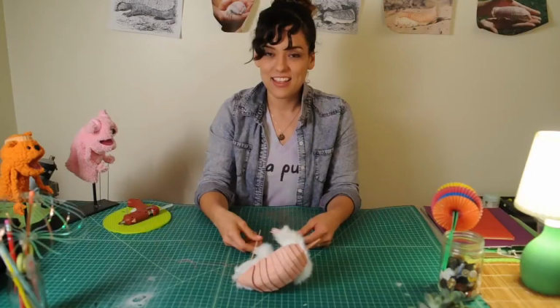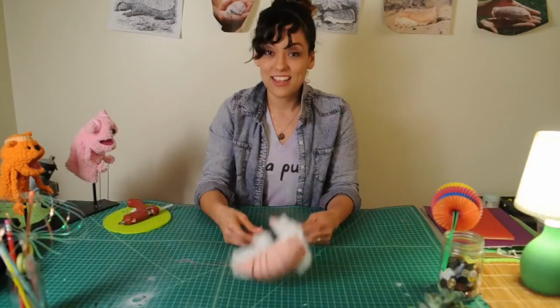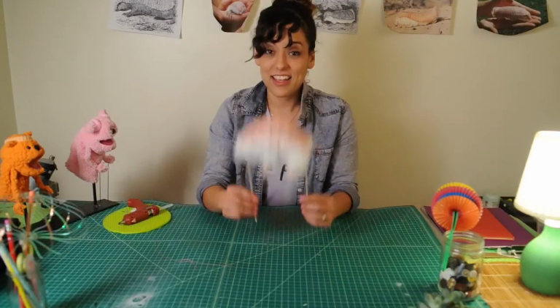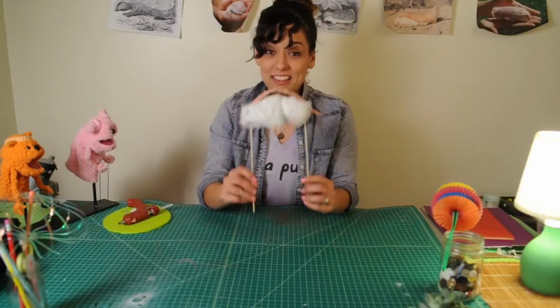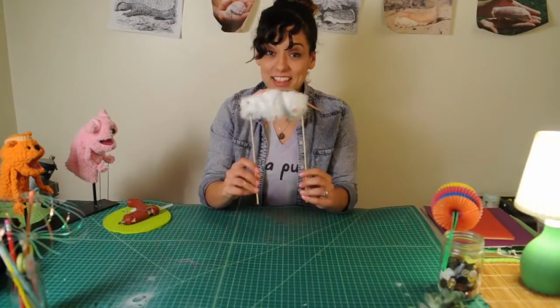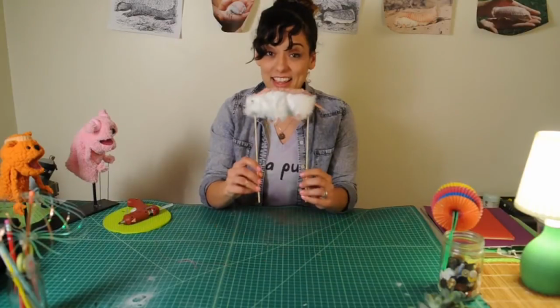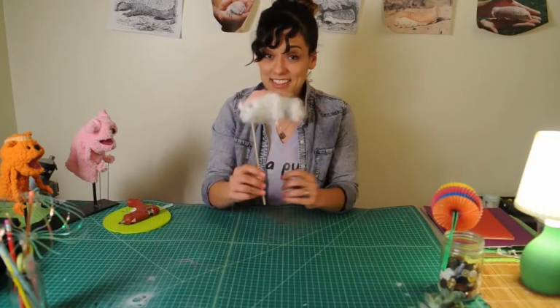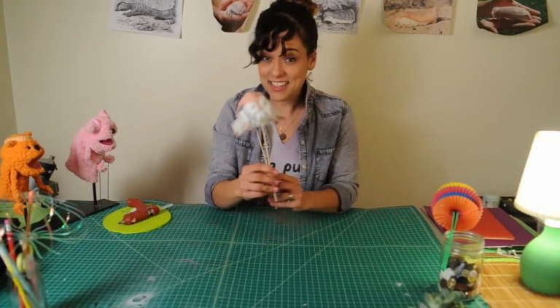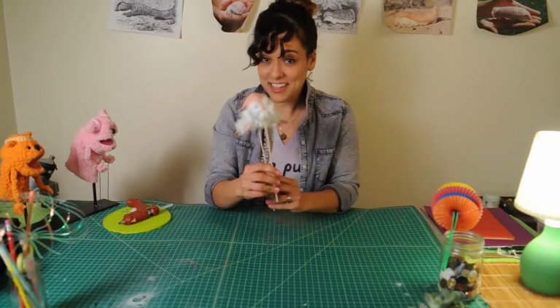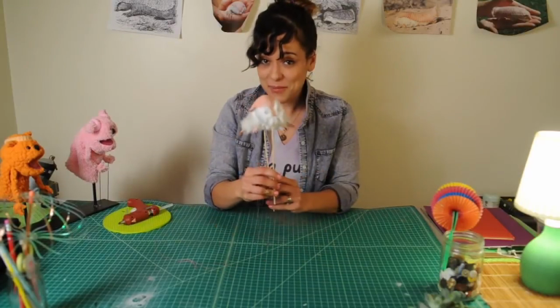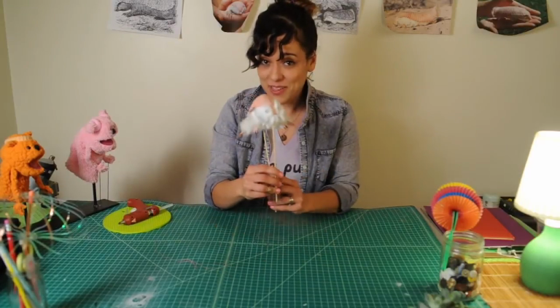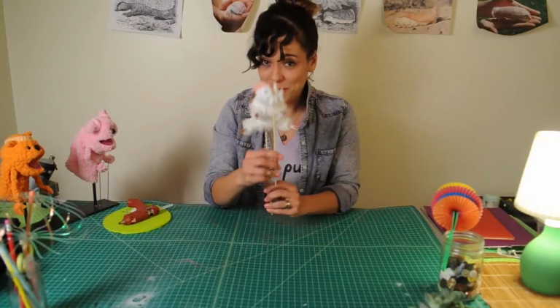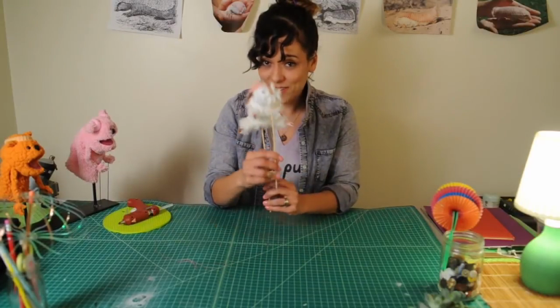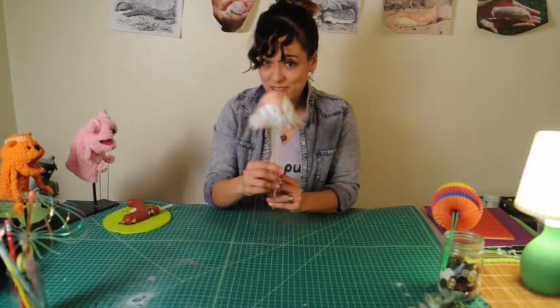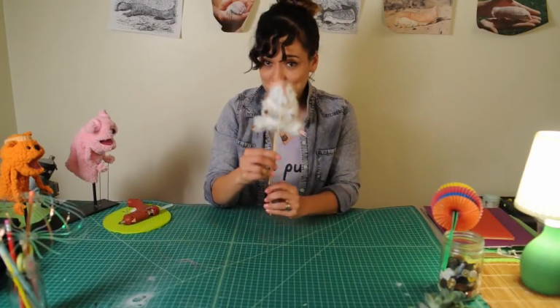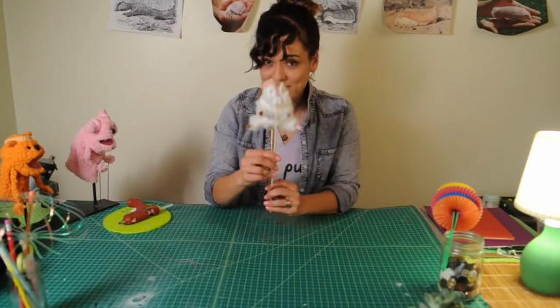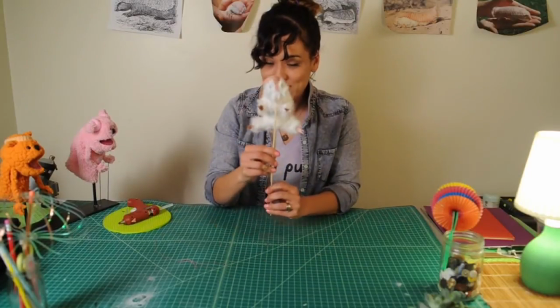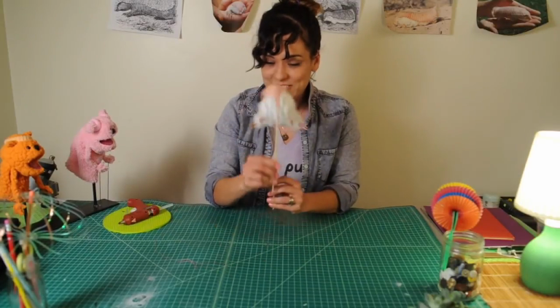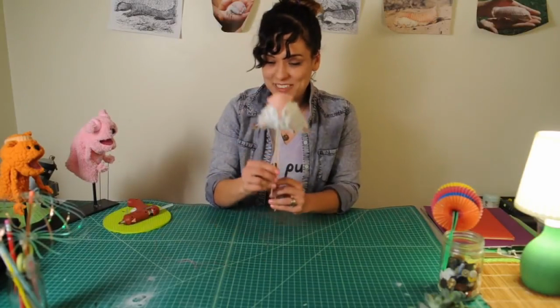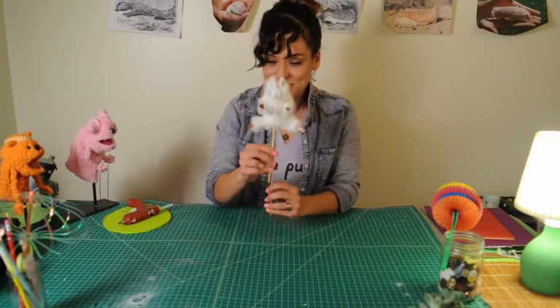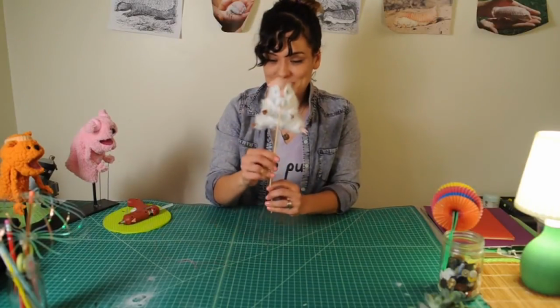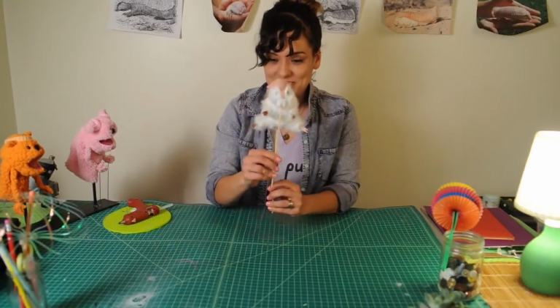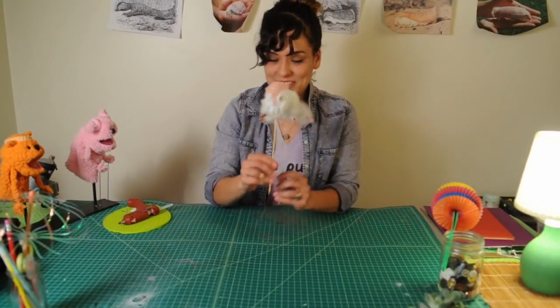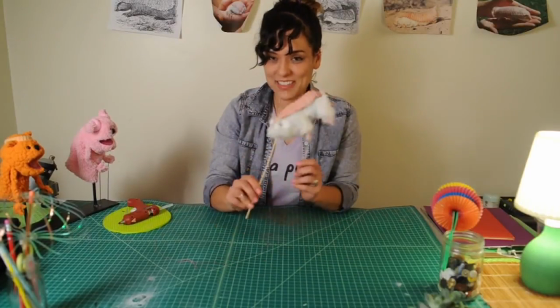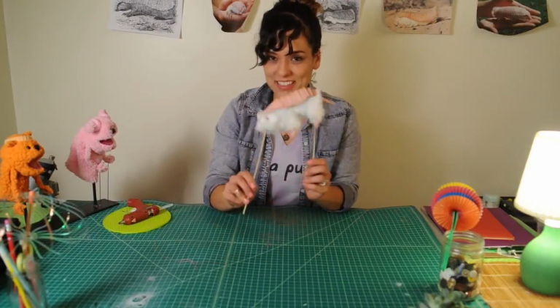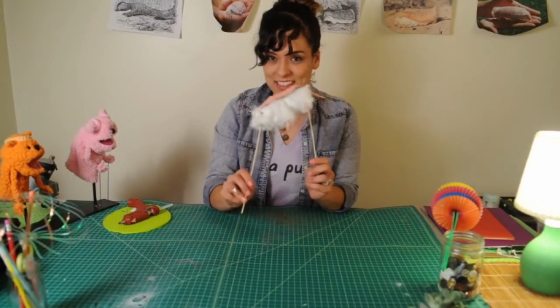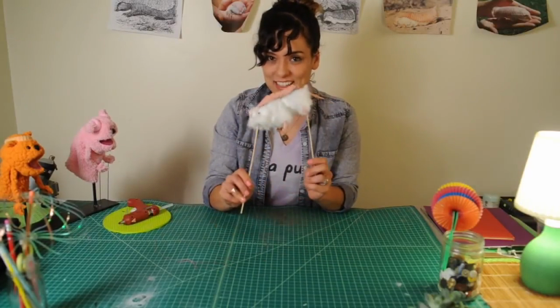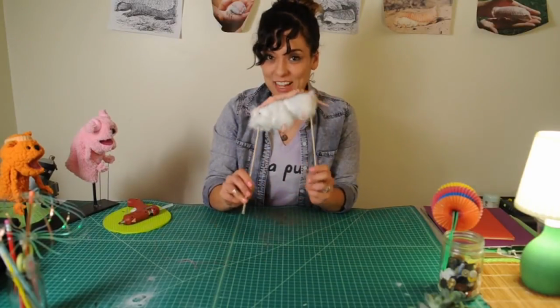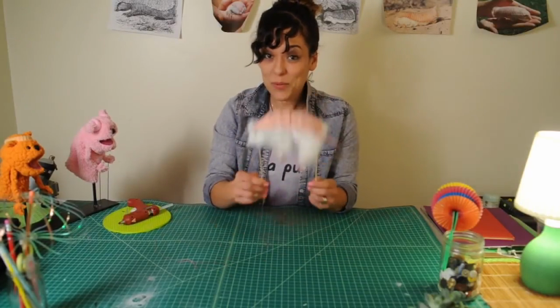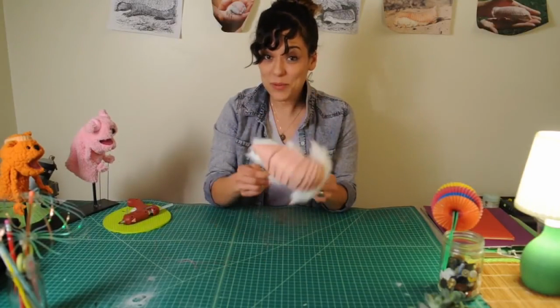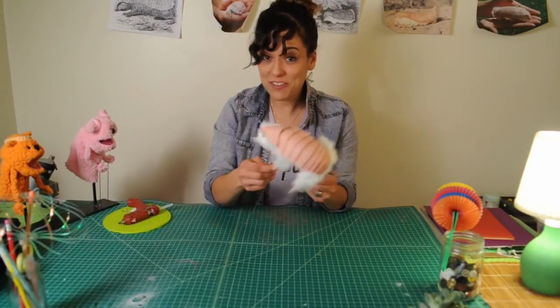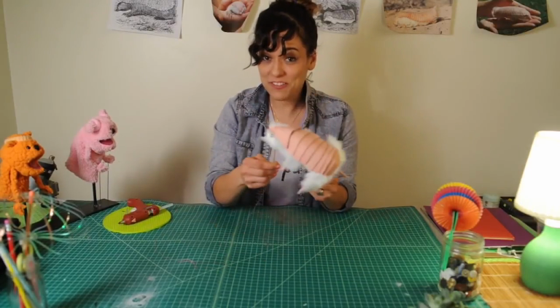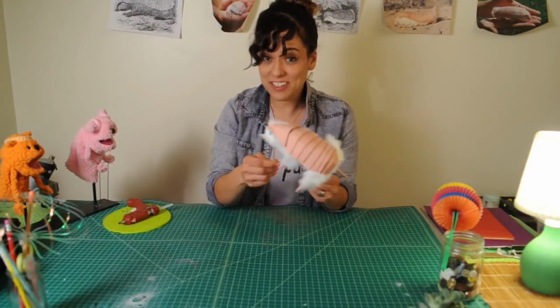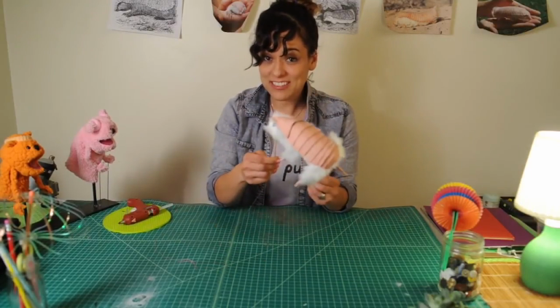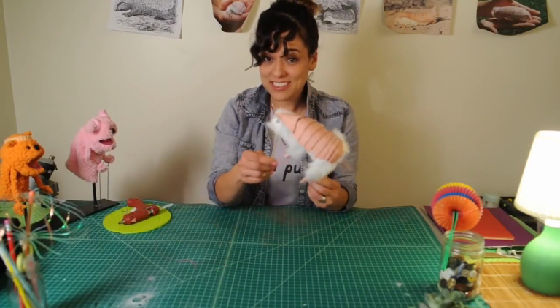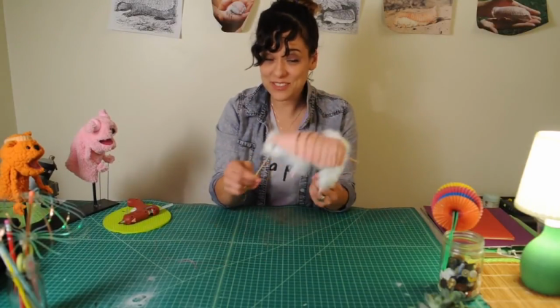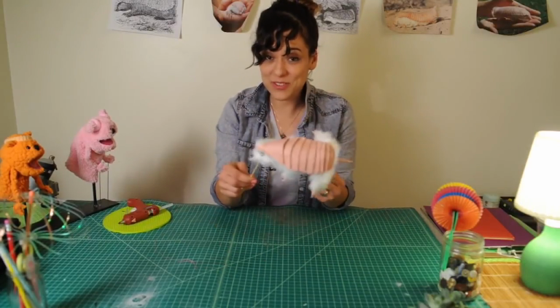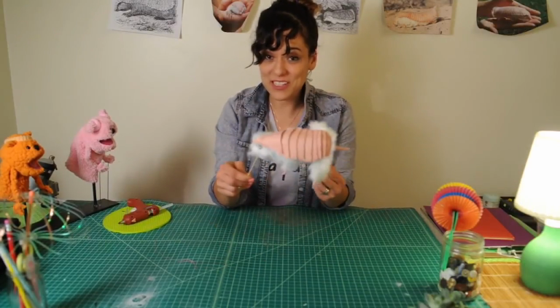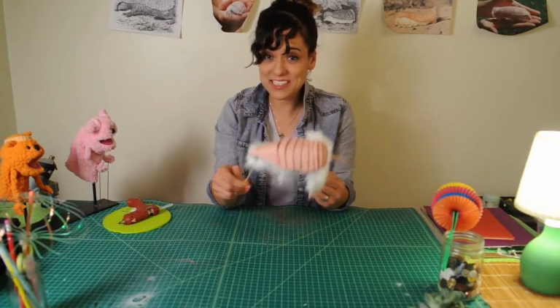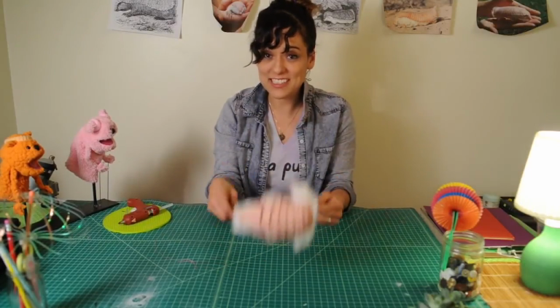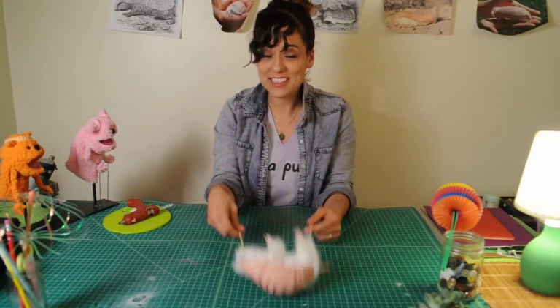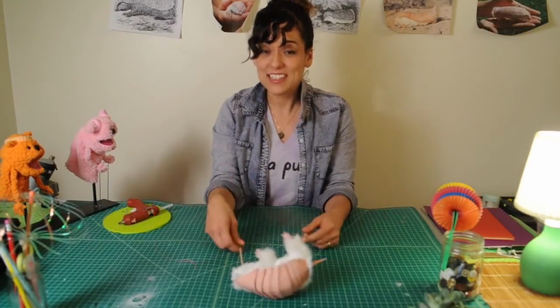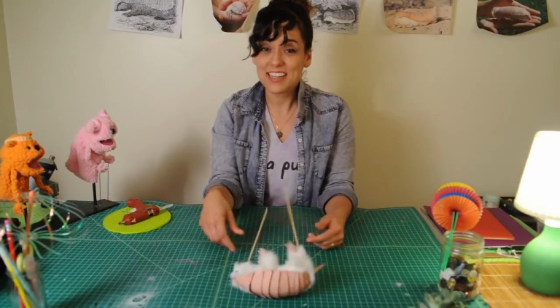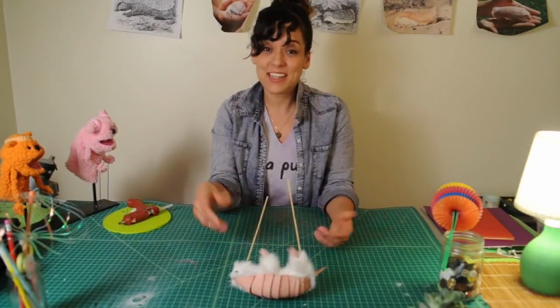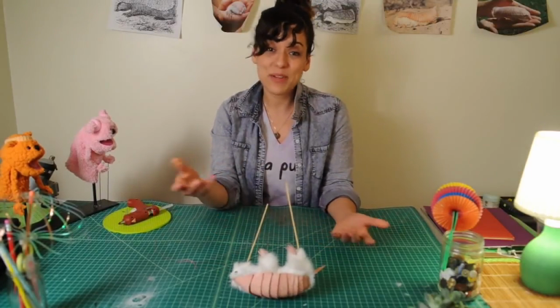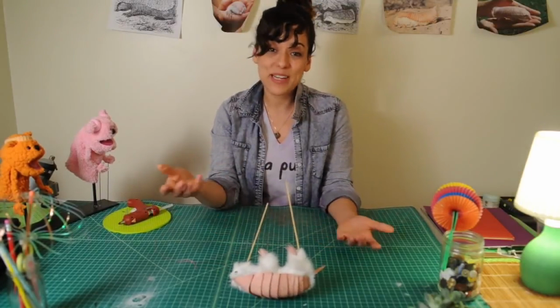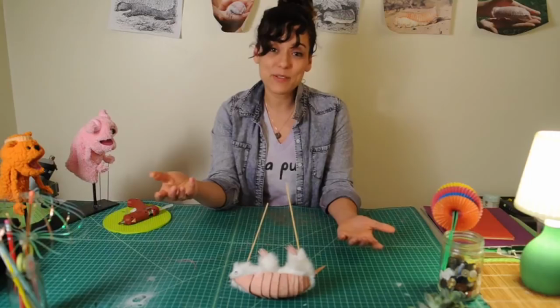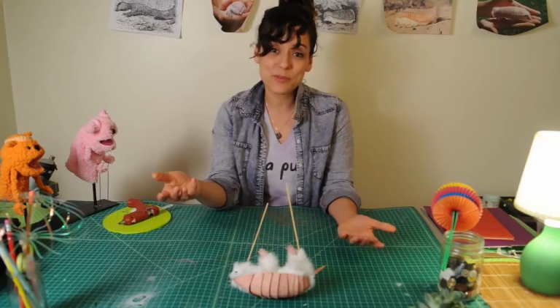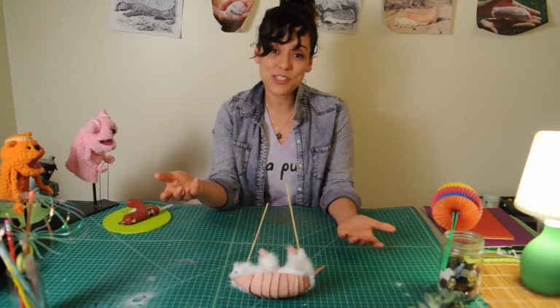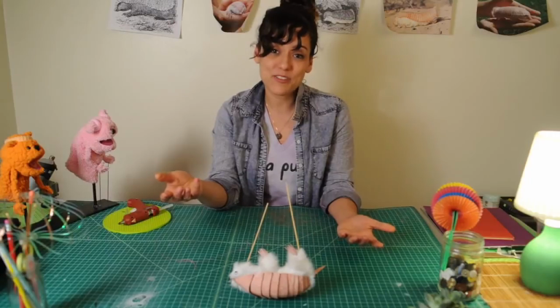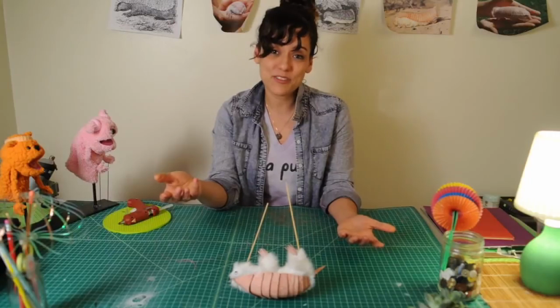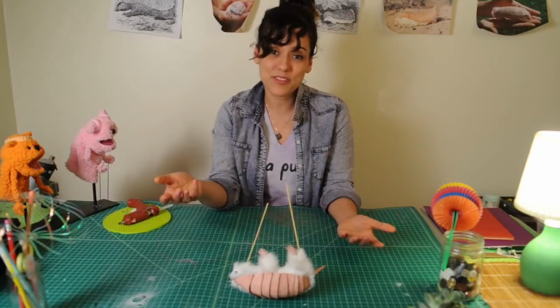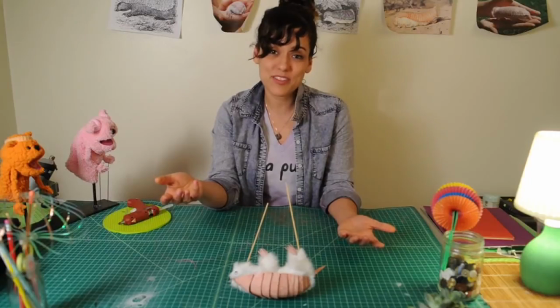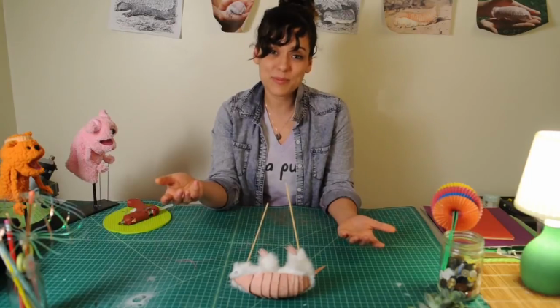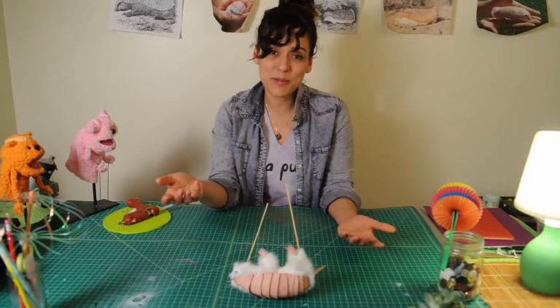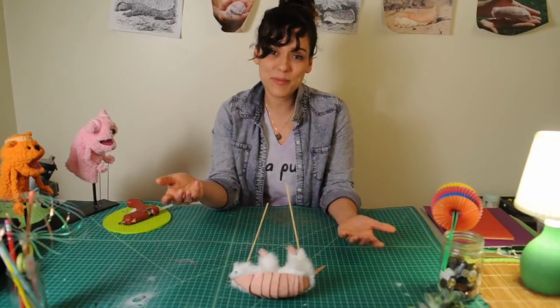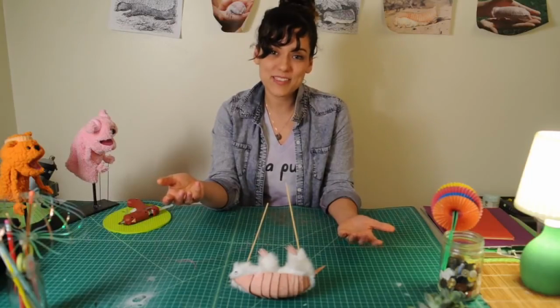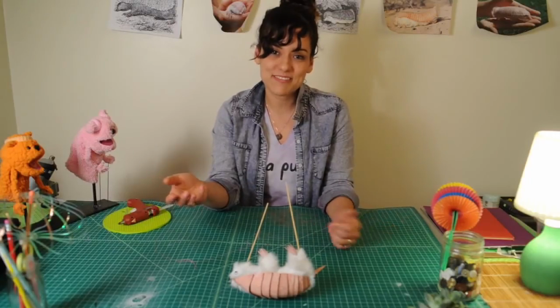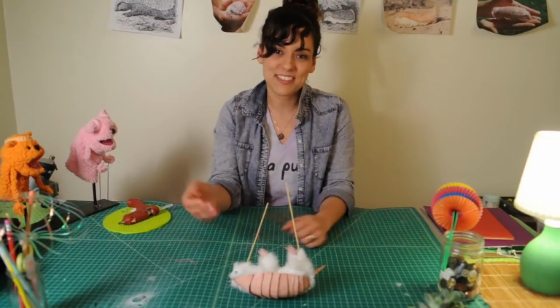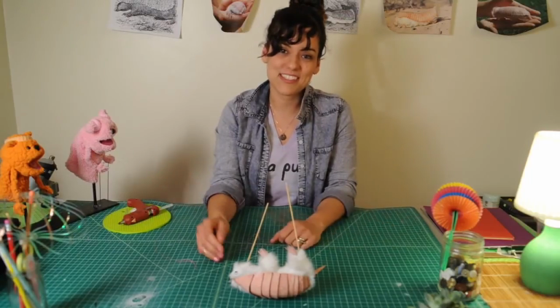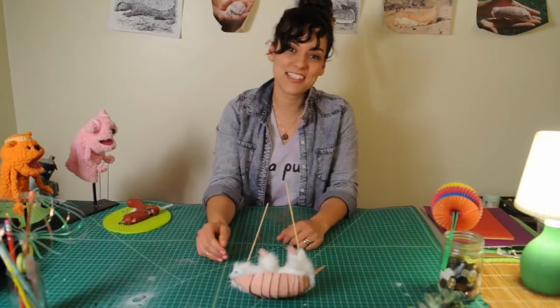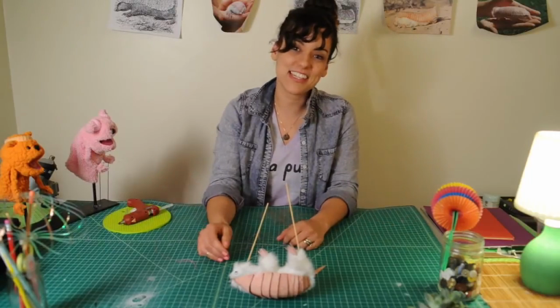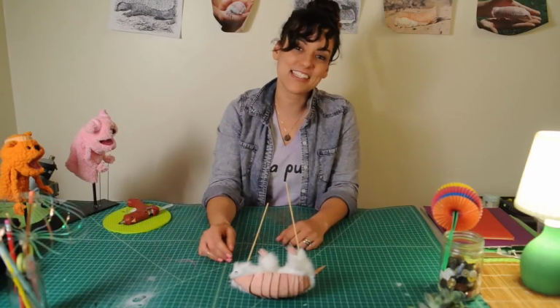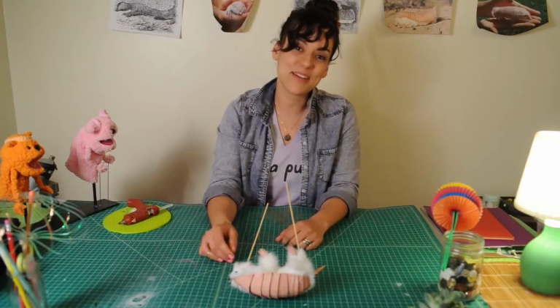And that is how you make a pink armadillo. I hope you had fun. Thanks for watching. Again my name is Michelle from Viva La Puppet — see you next time!